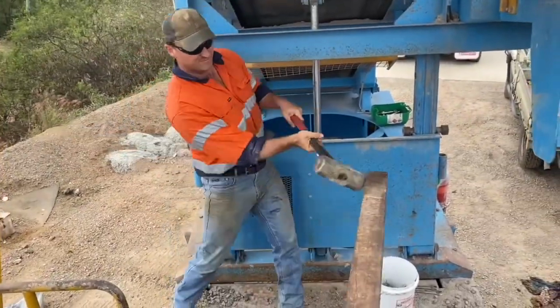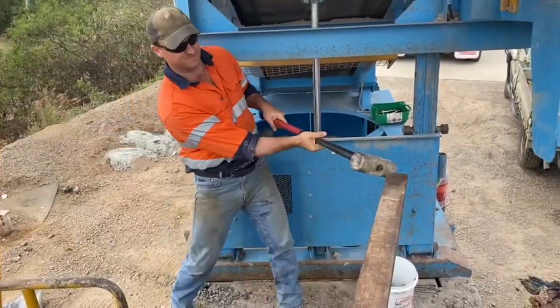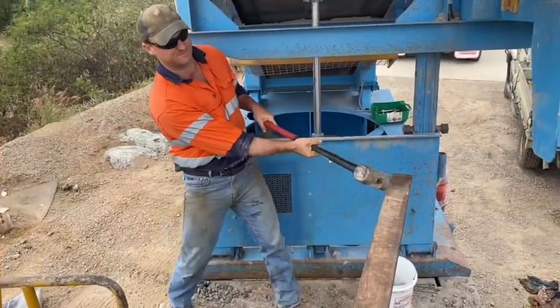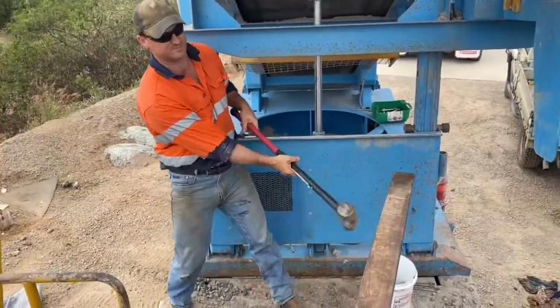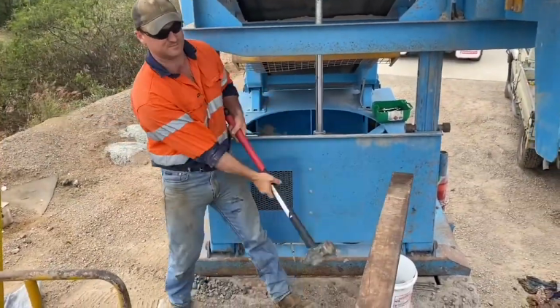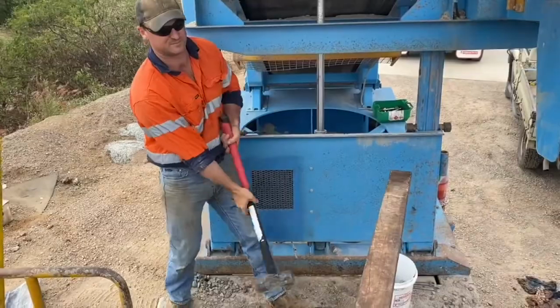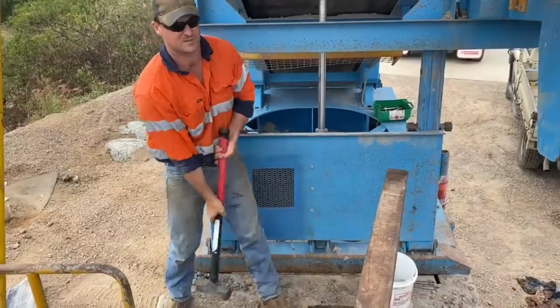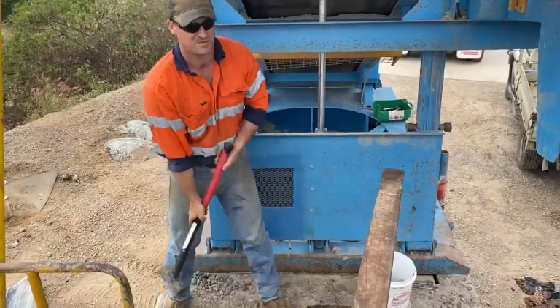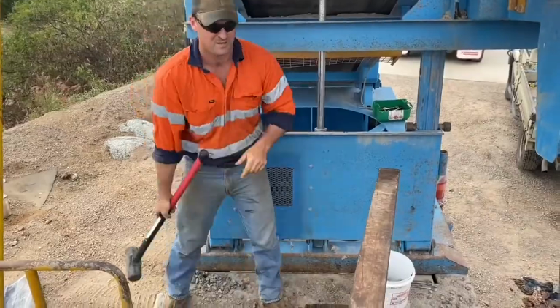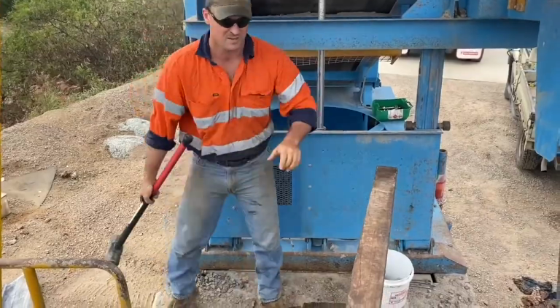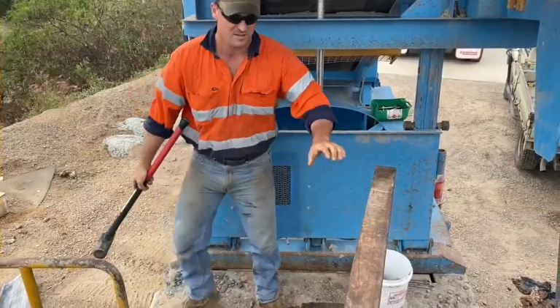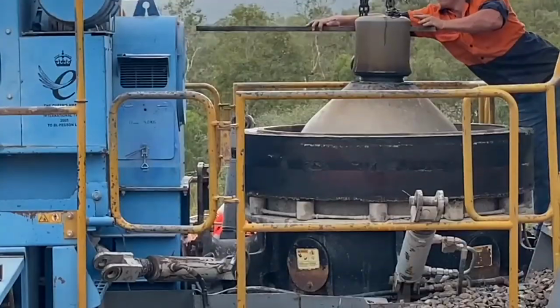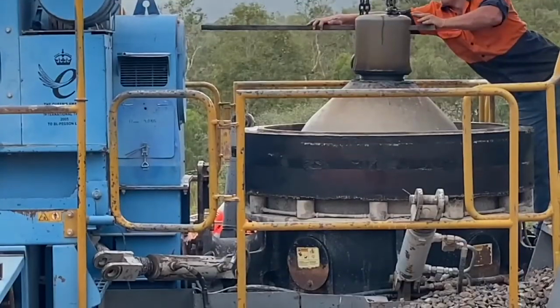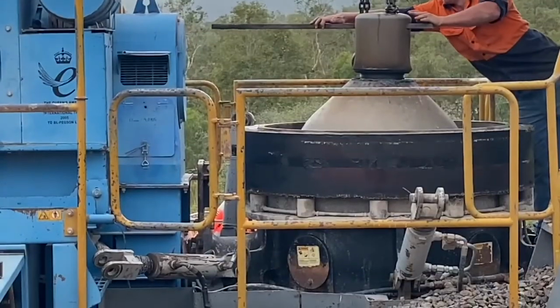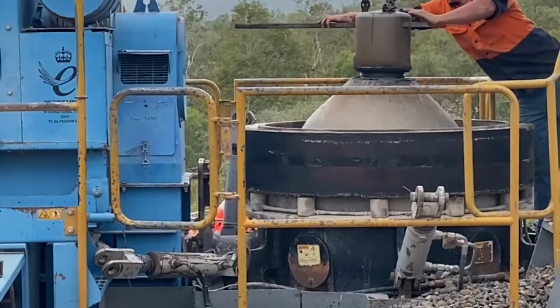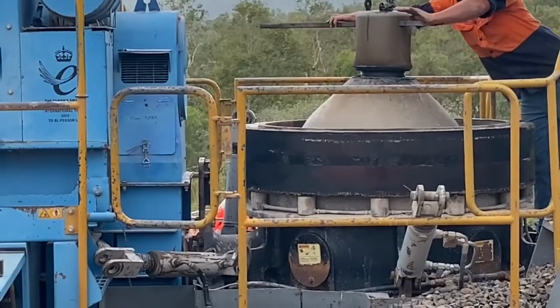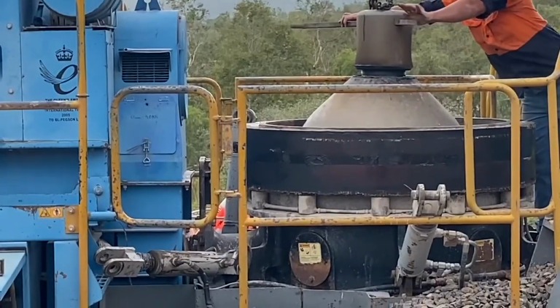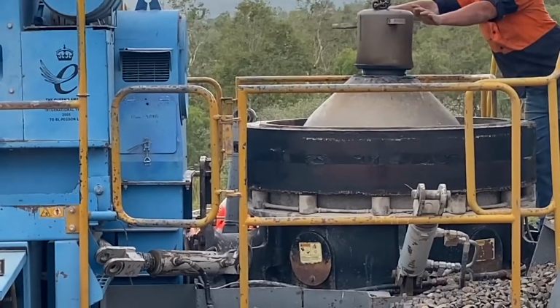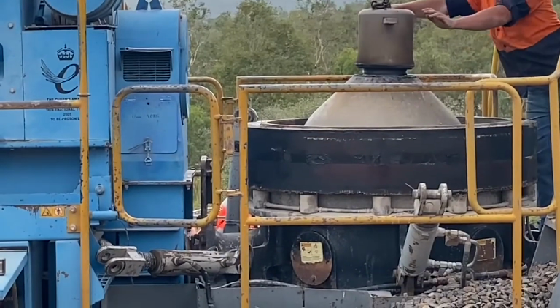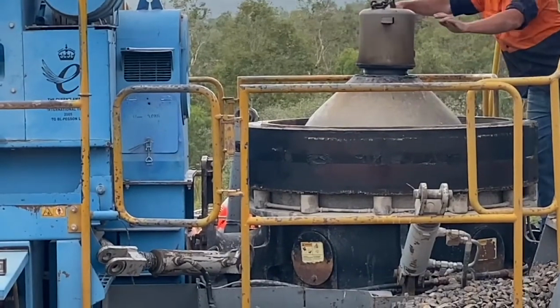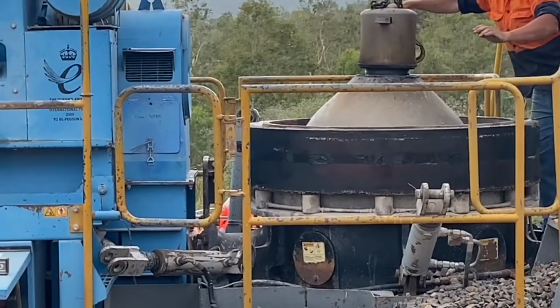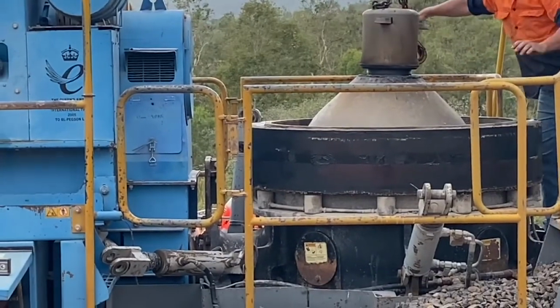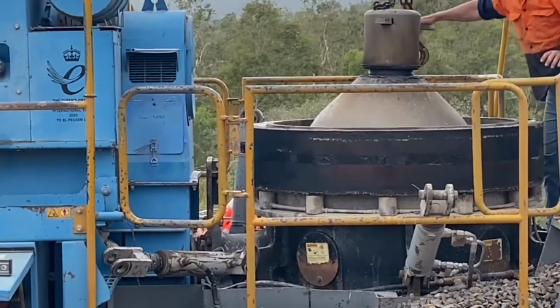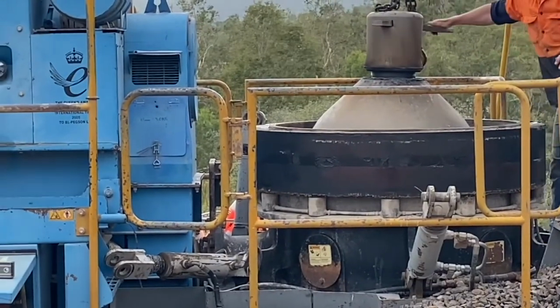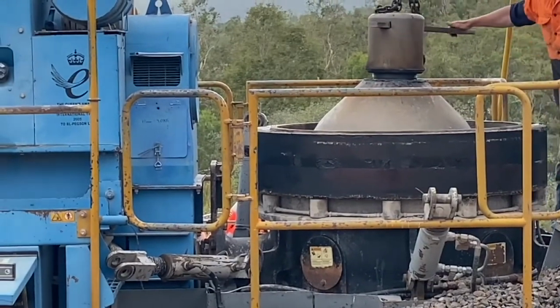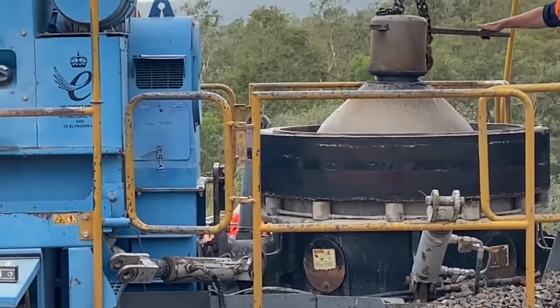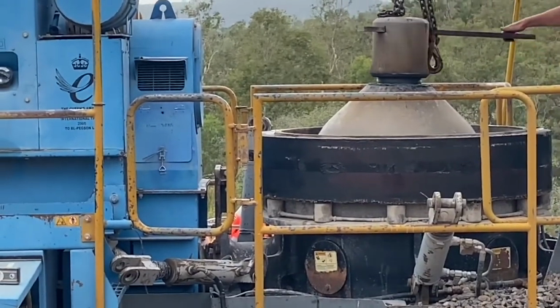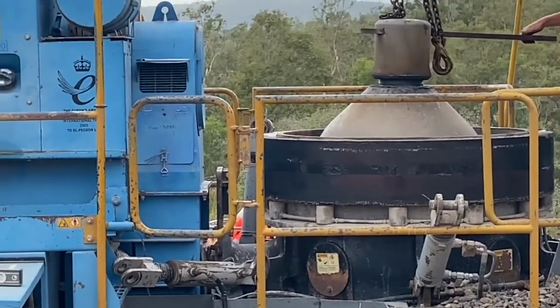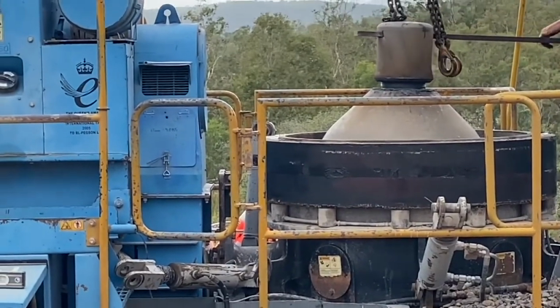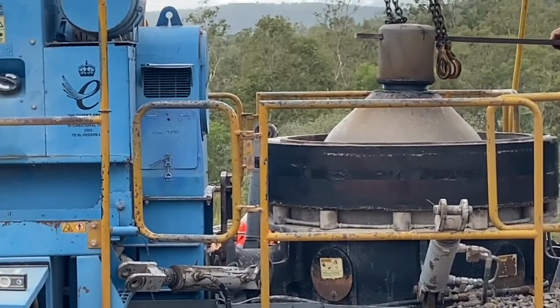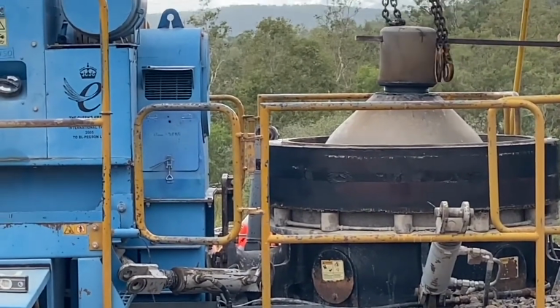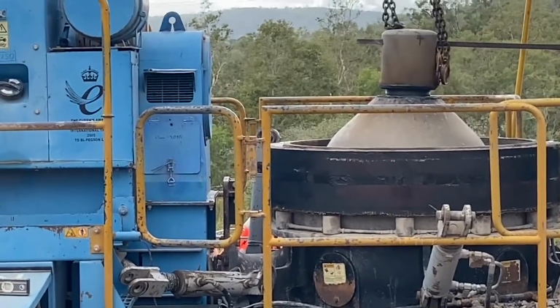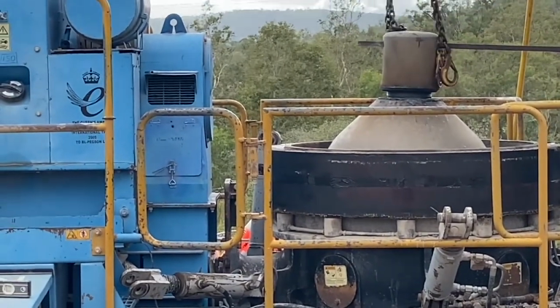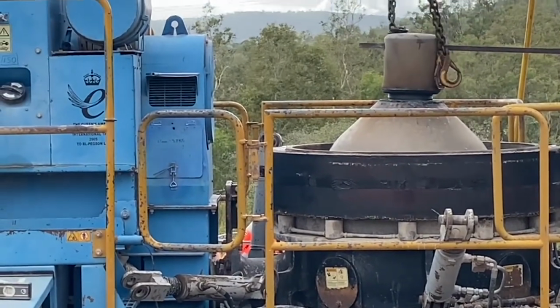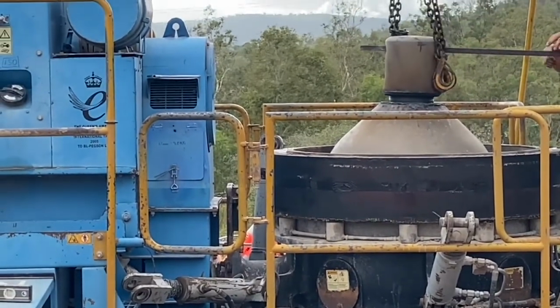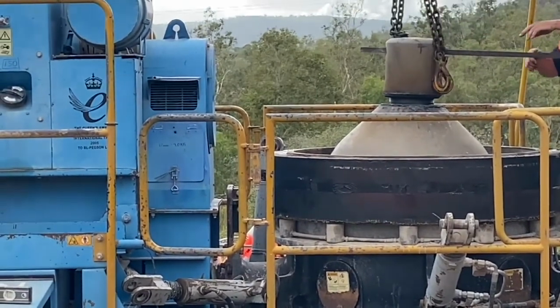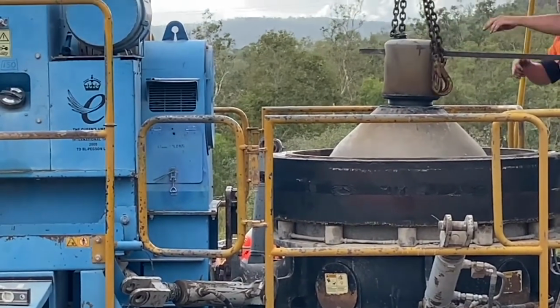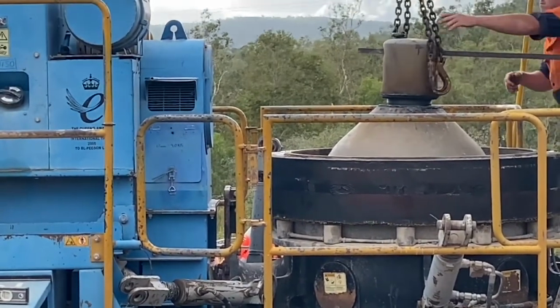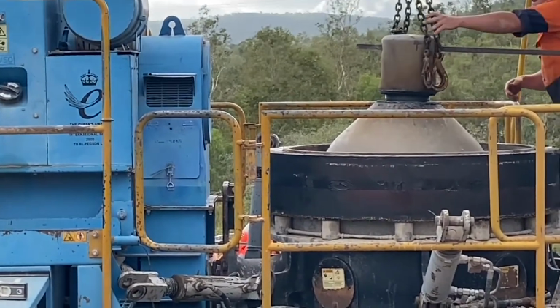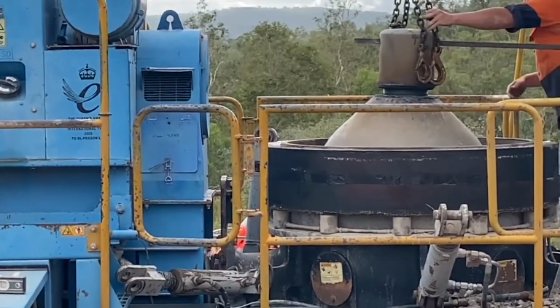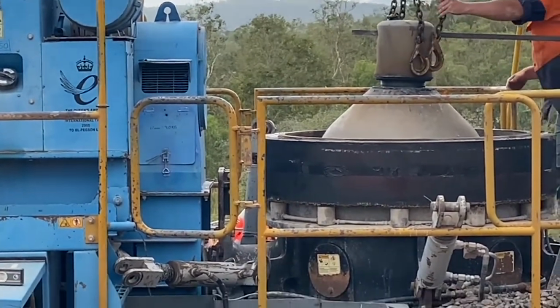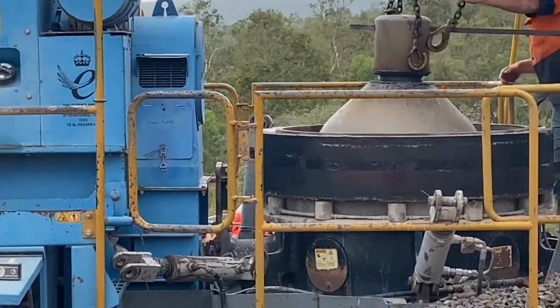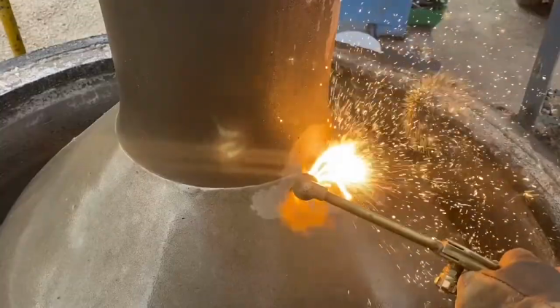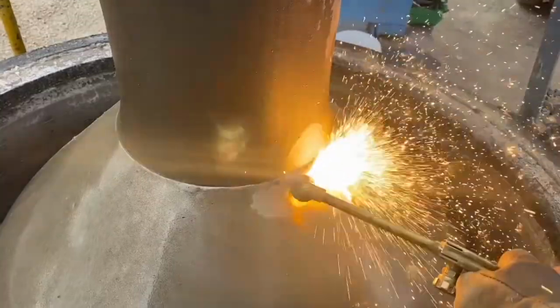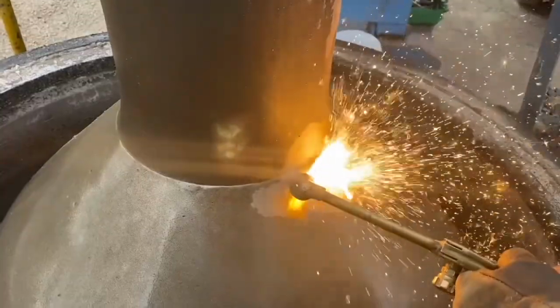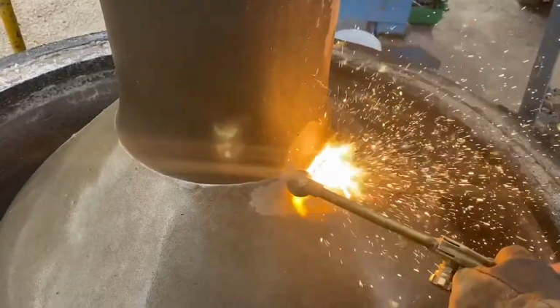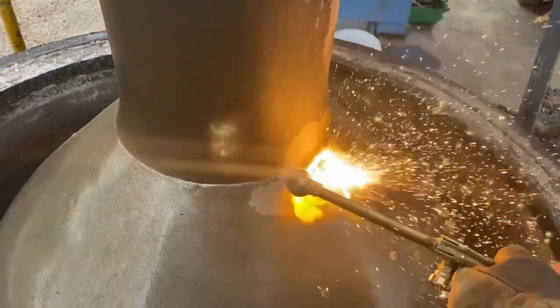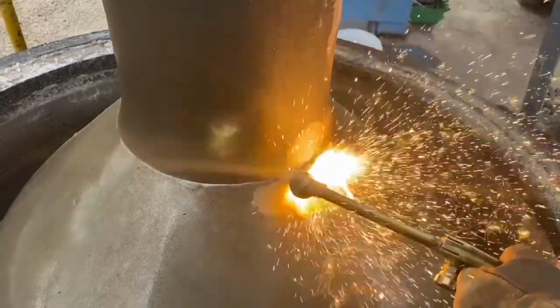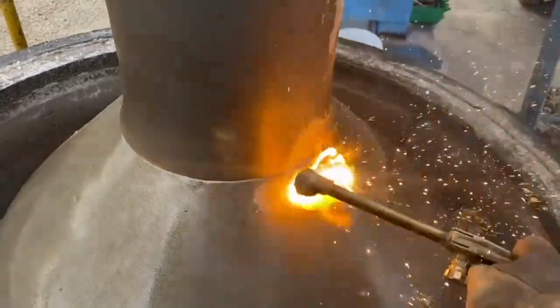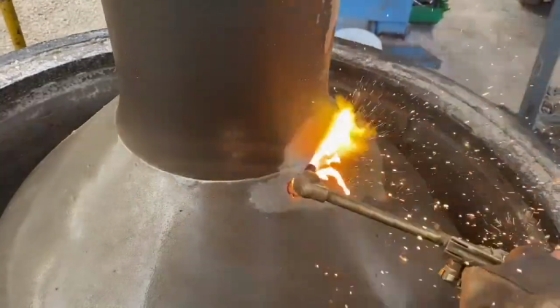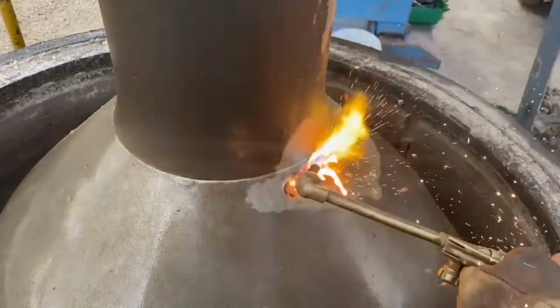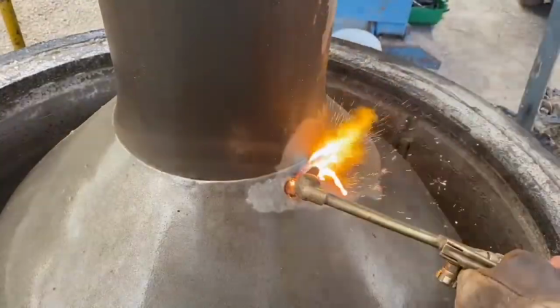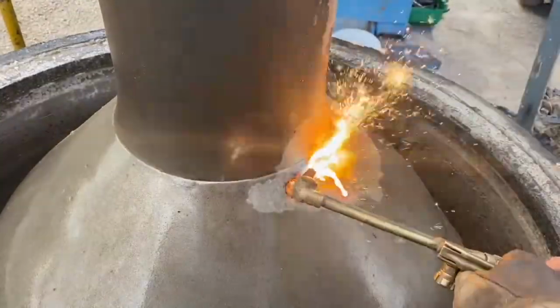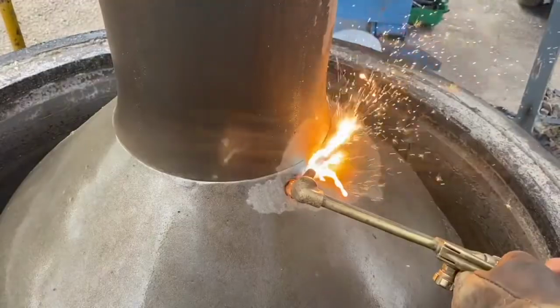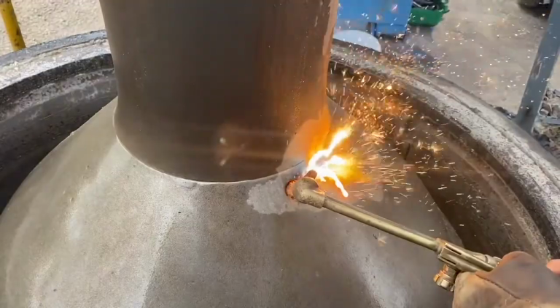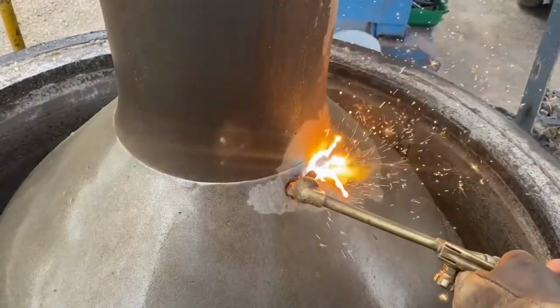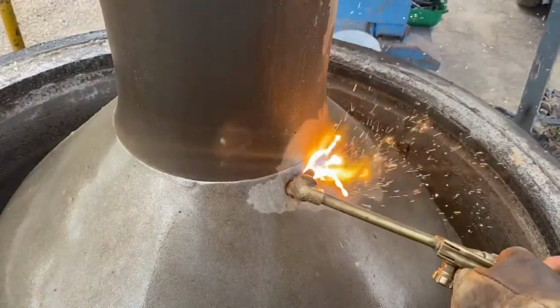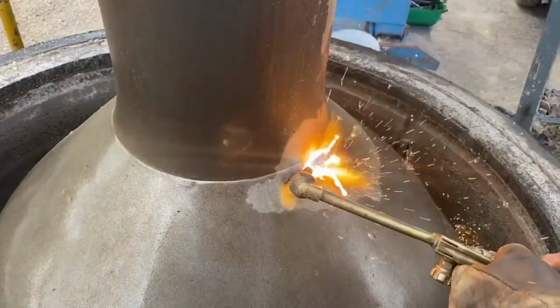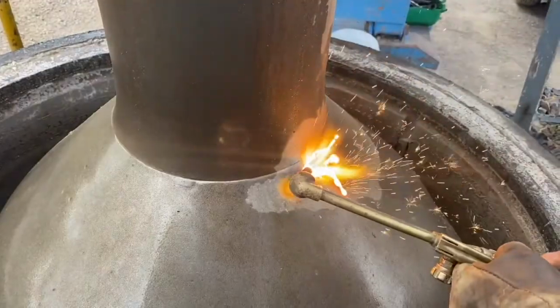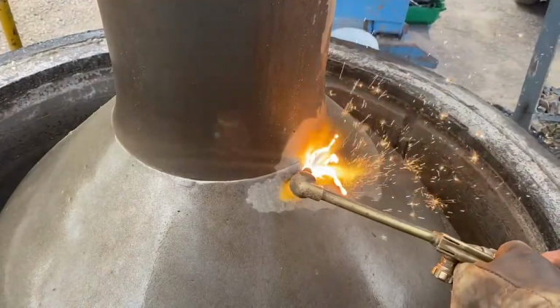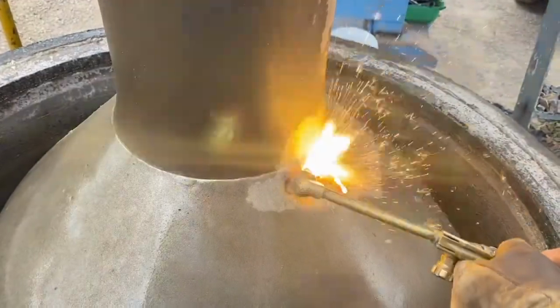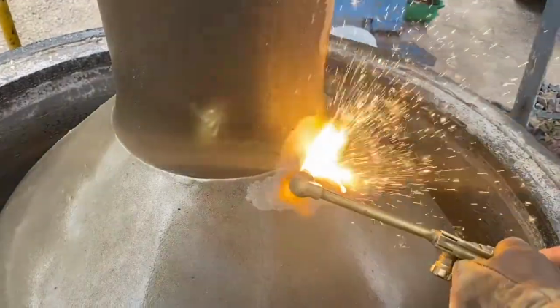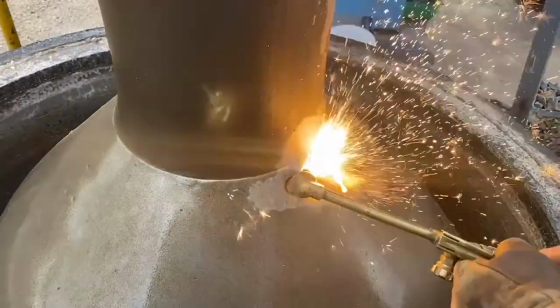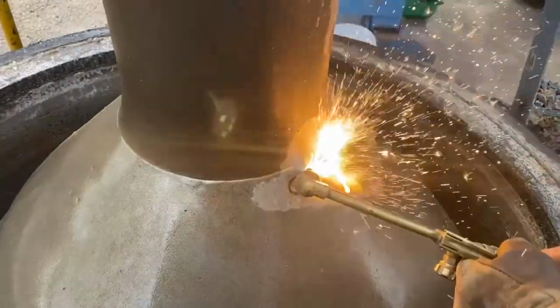I'm going to be doing a complete video on a remeddling of a cone crusher, so make sure you click and subscribe so you don't miss it.